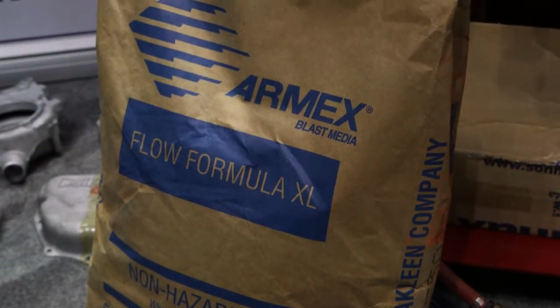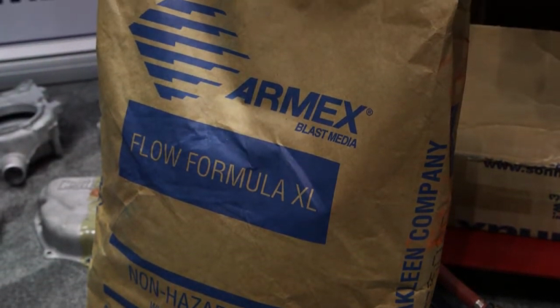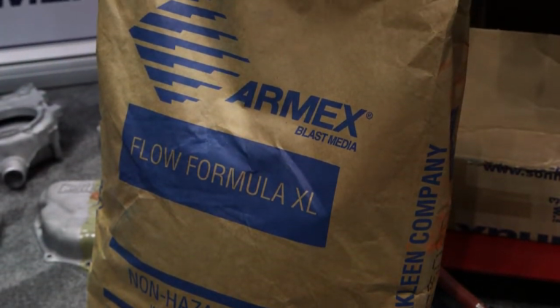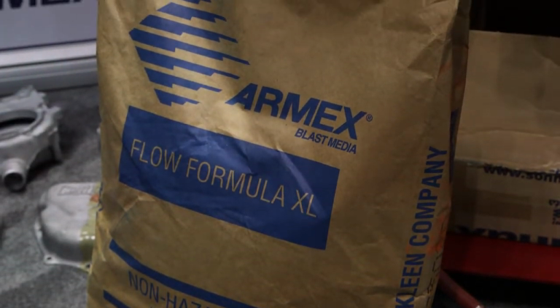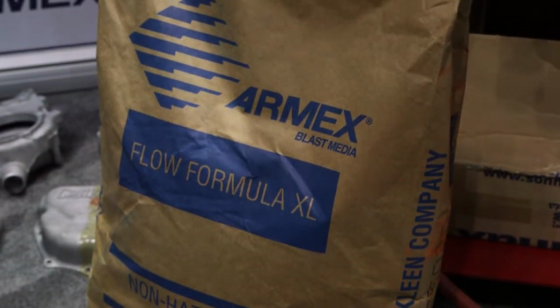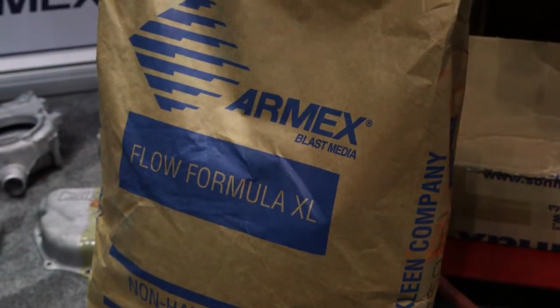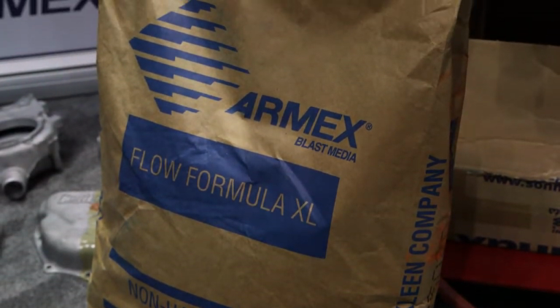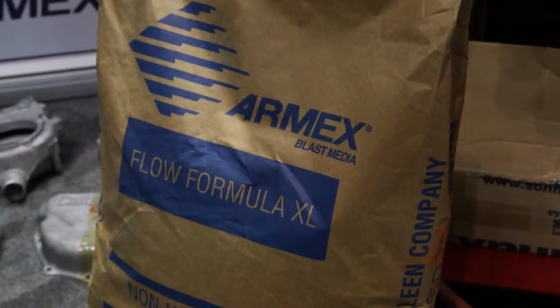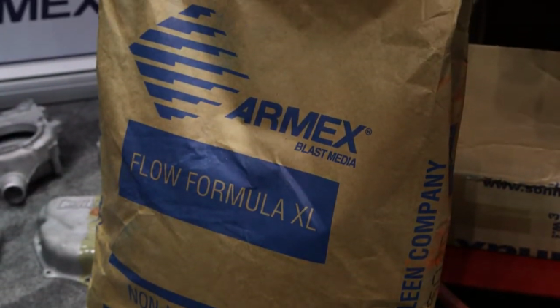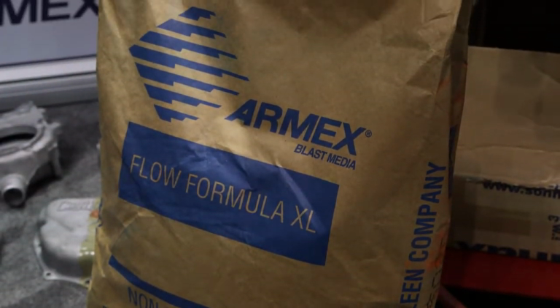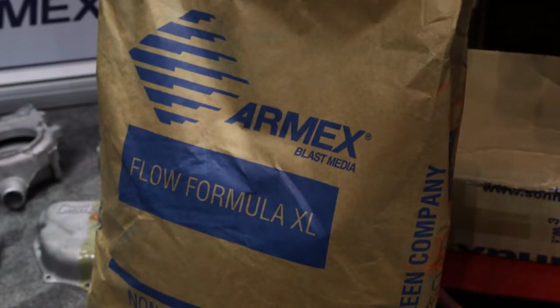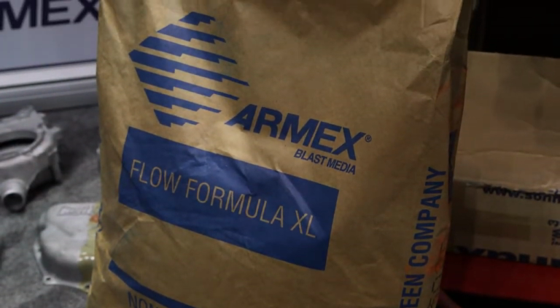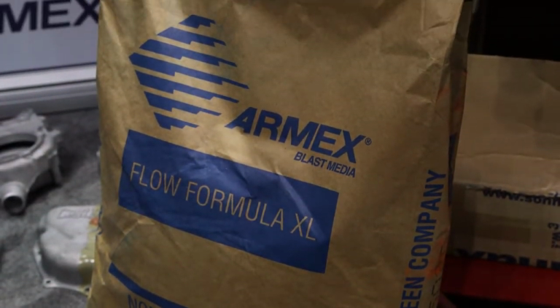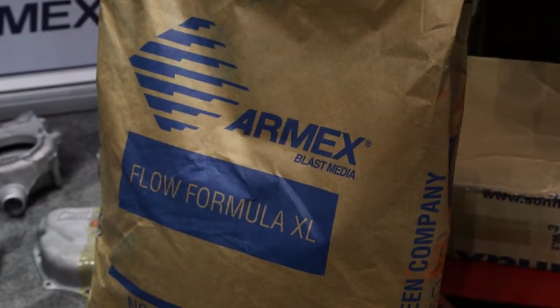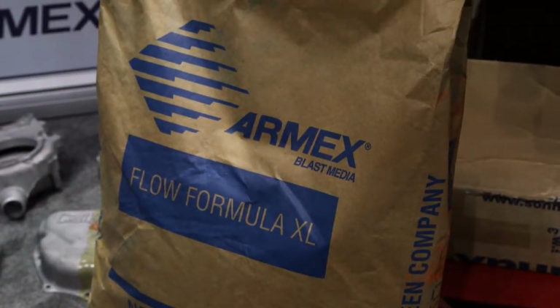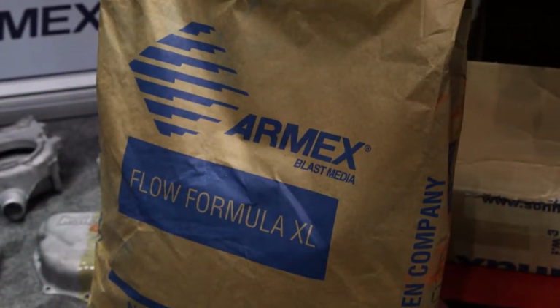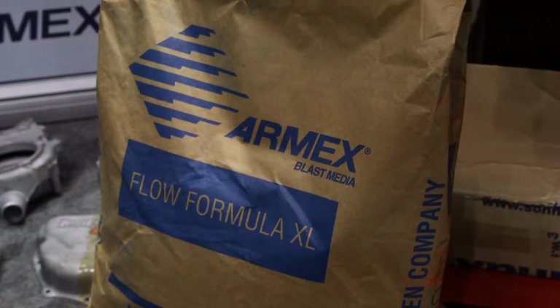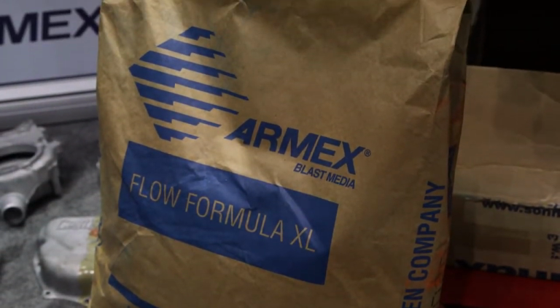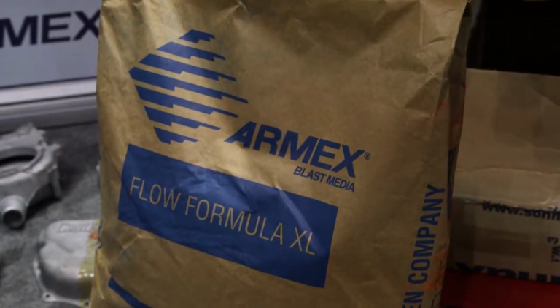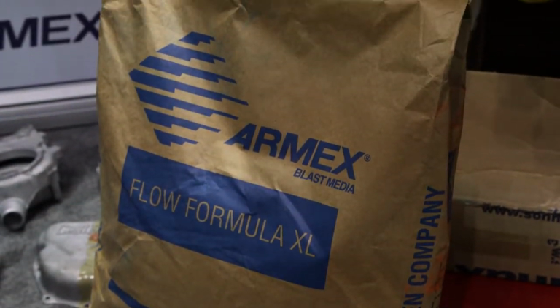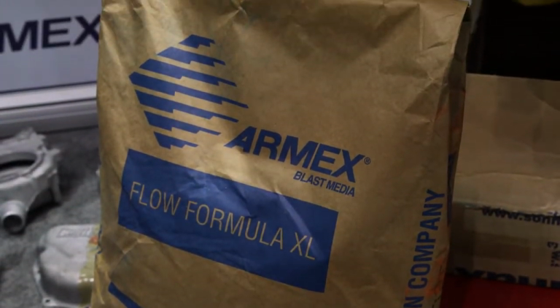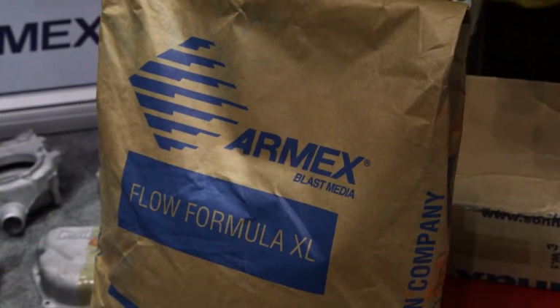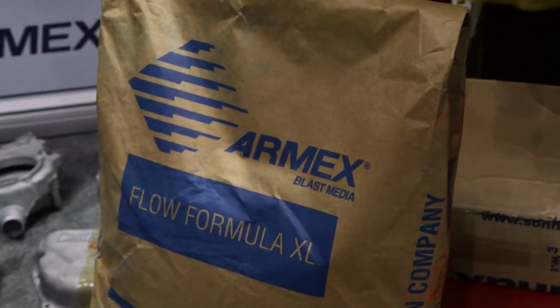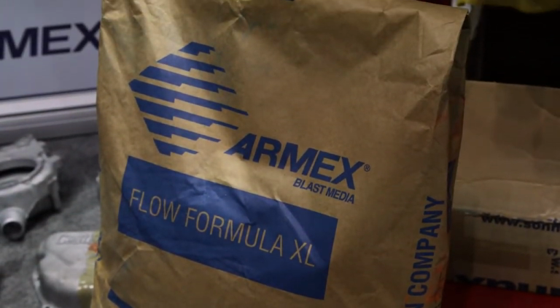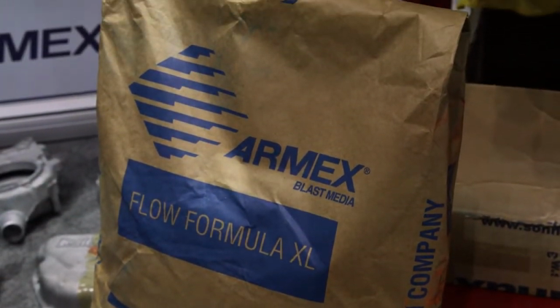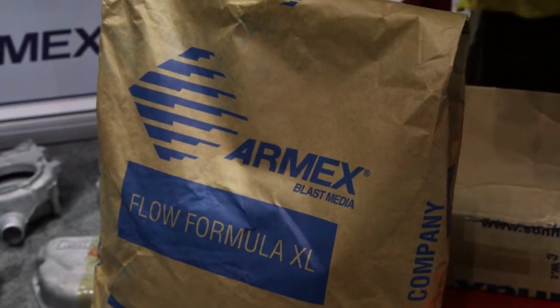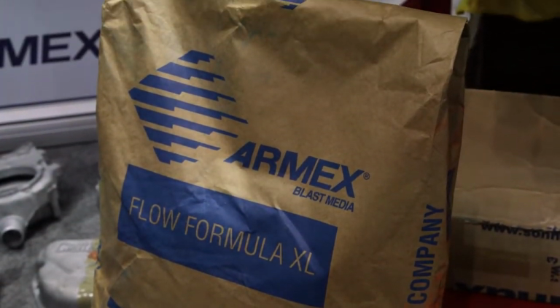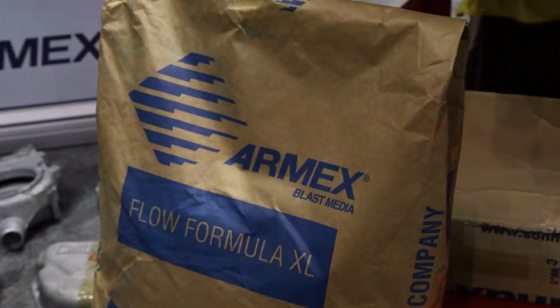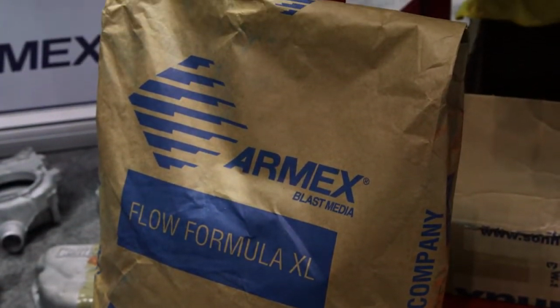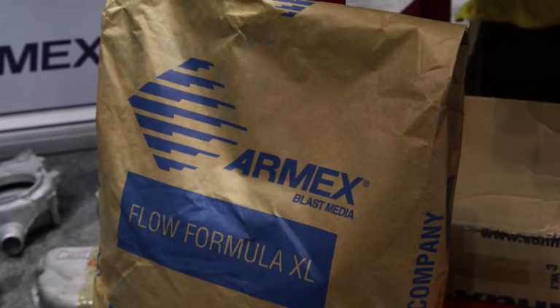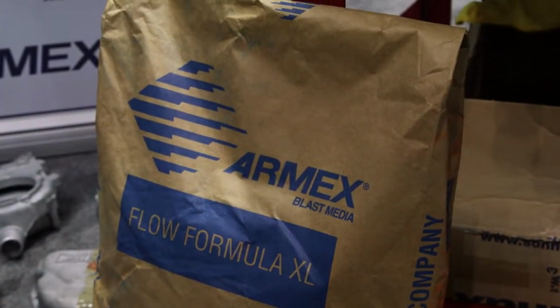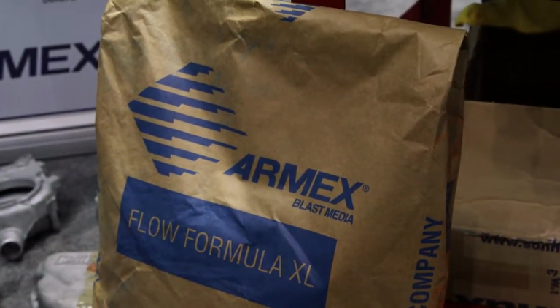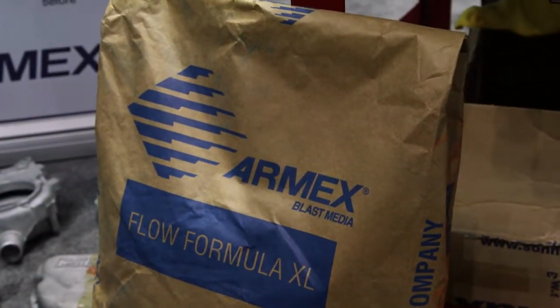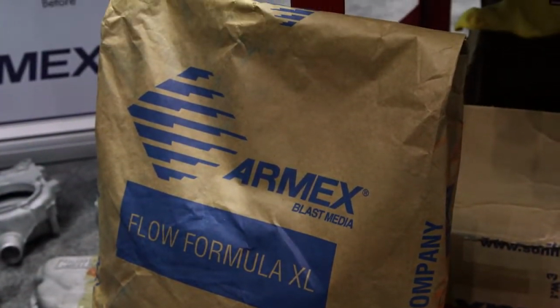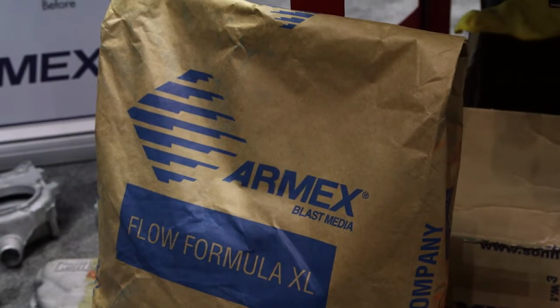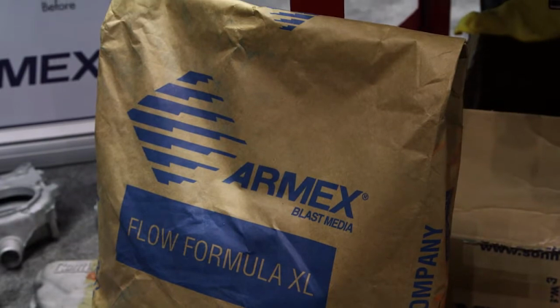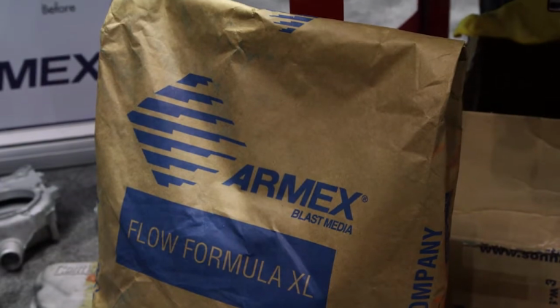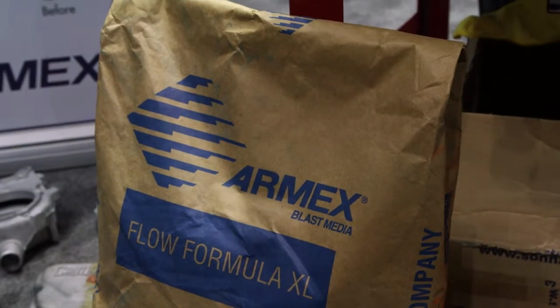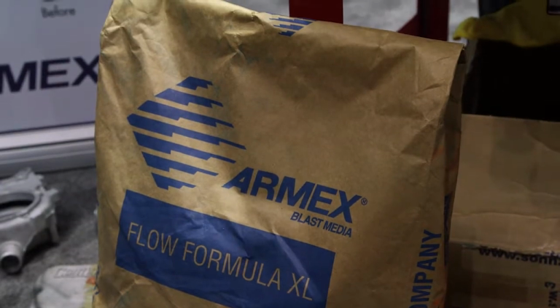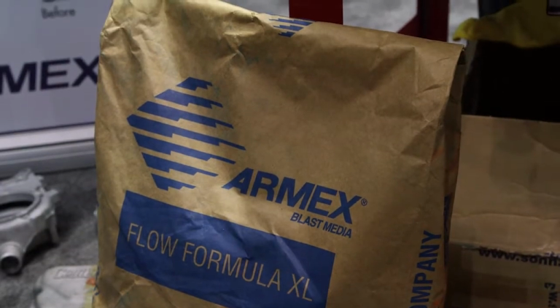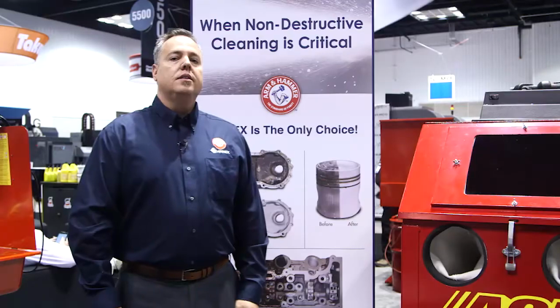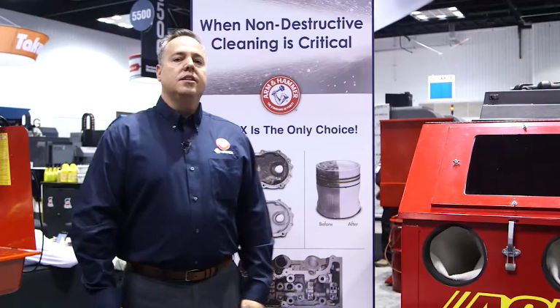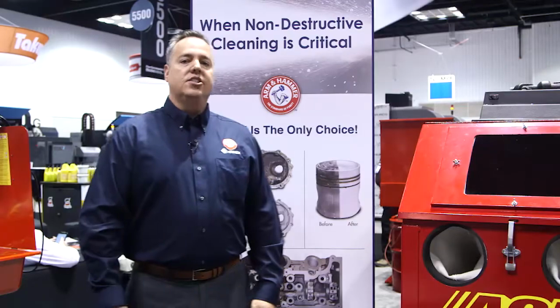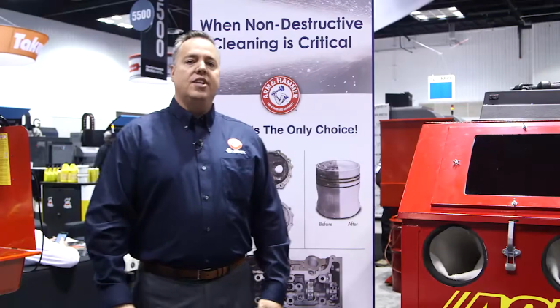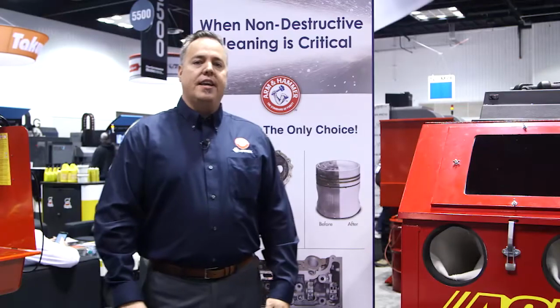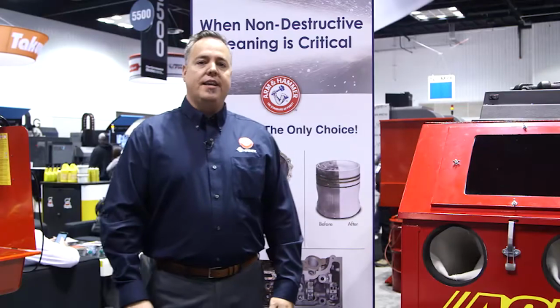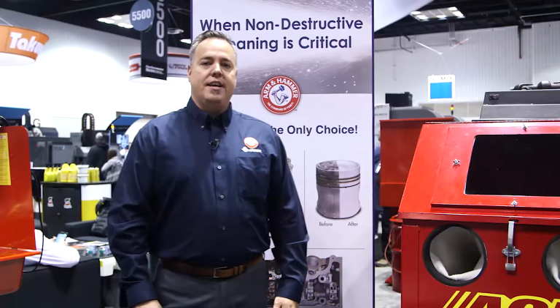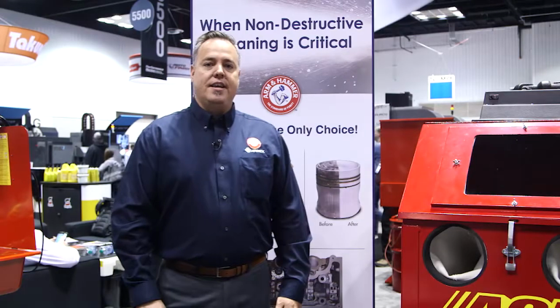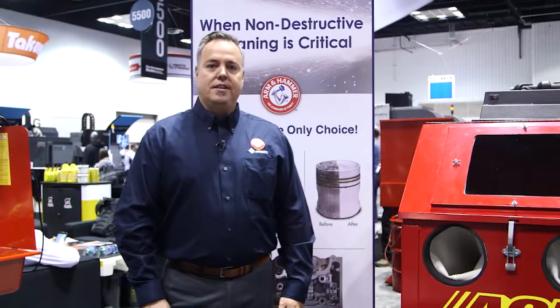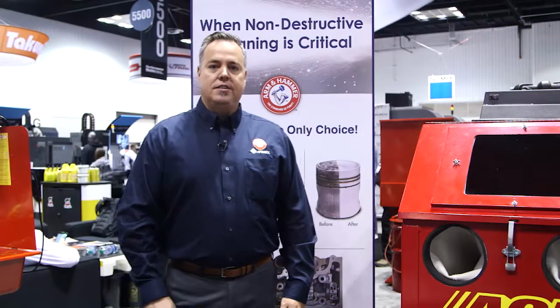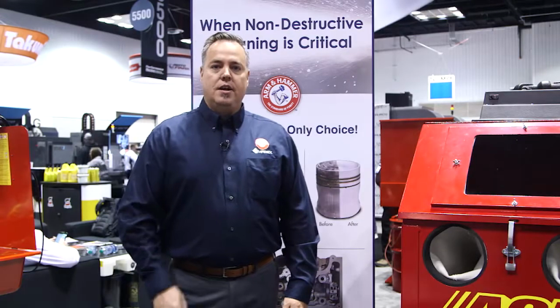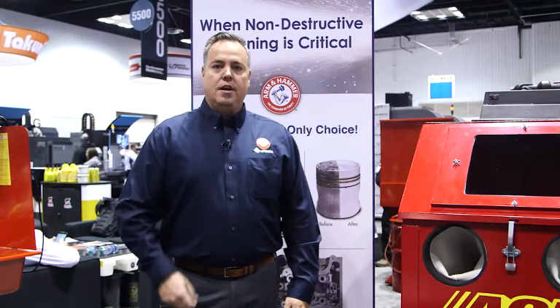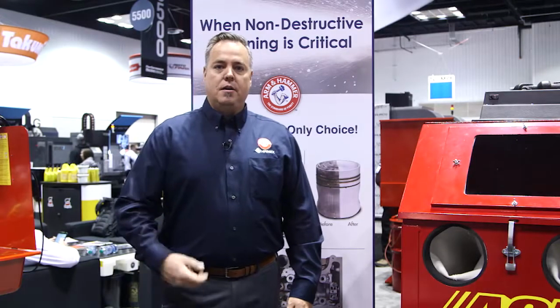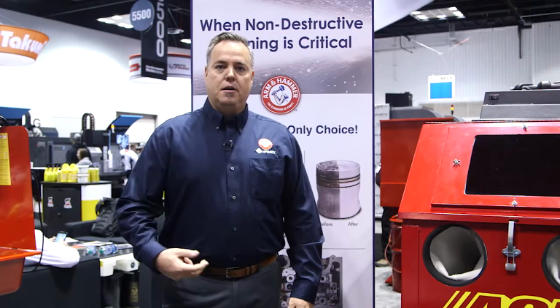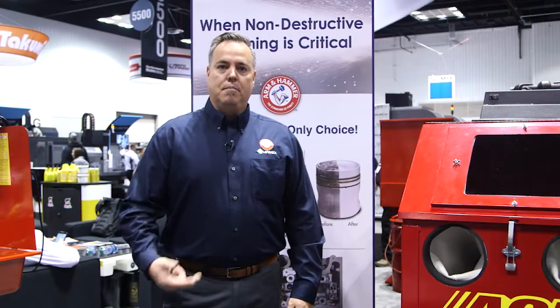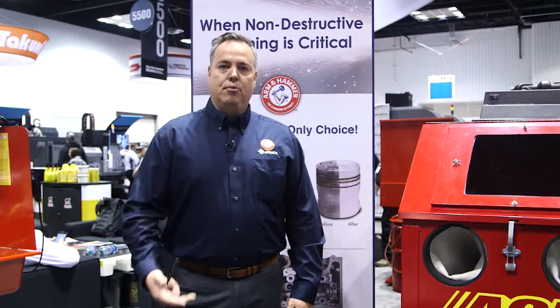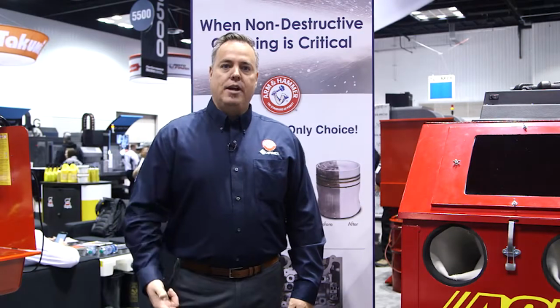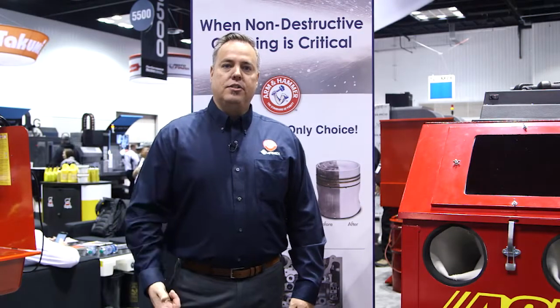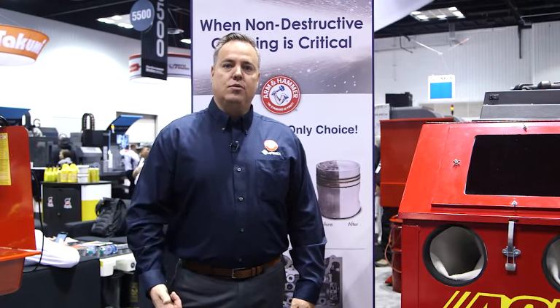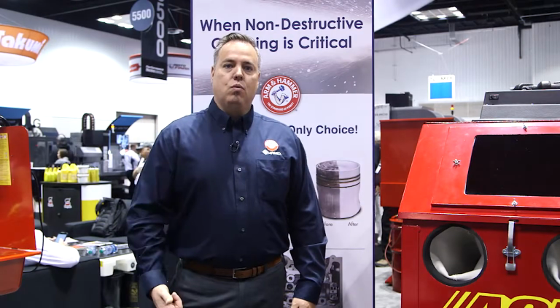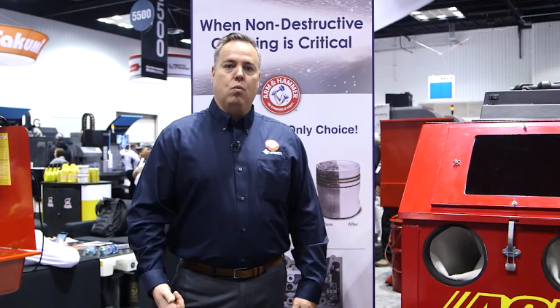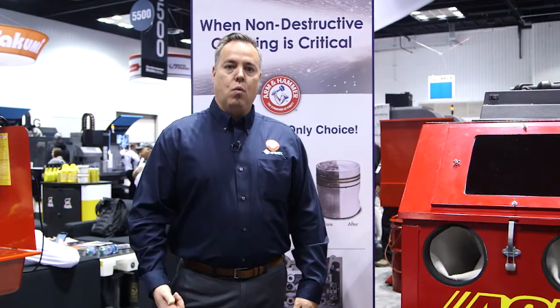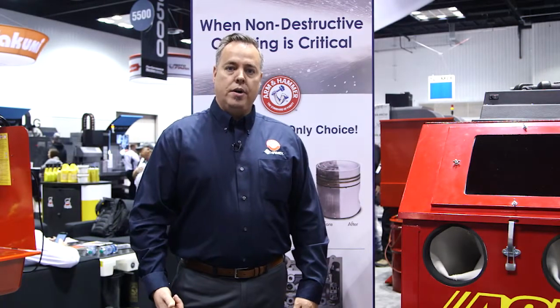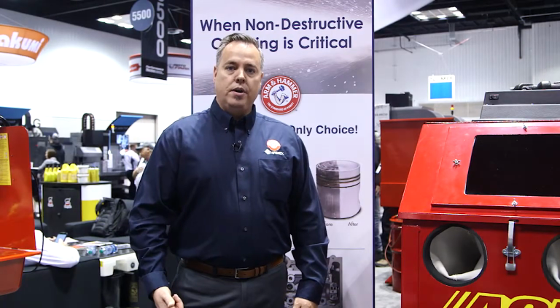Armex will be delivered in a couple of ways. One is compressed air, and the second is compressed water.